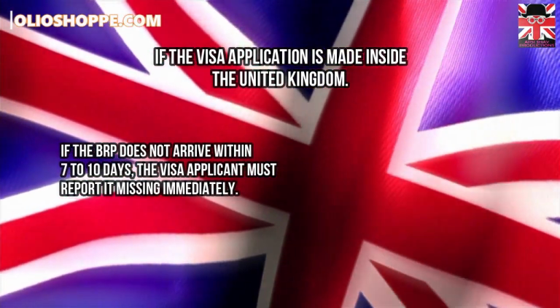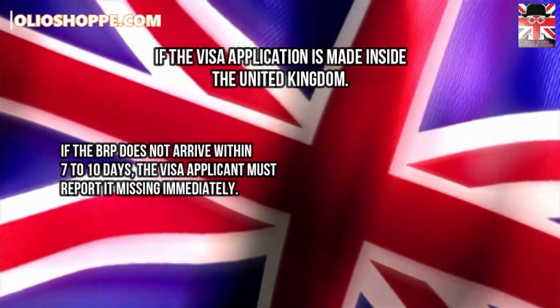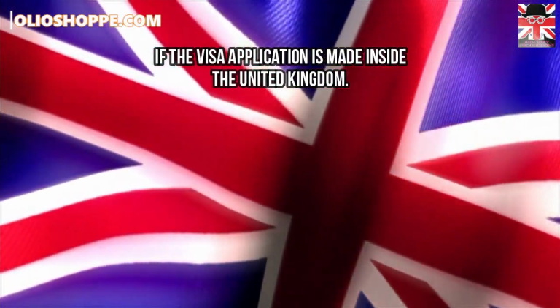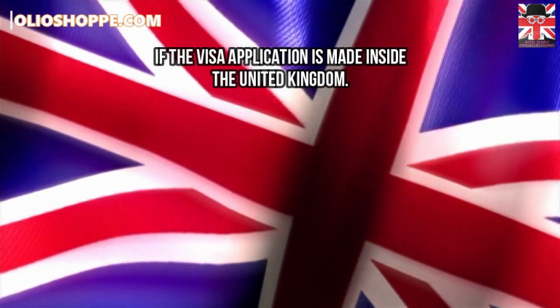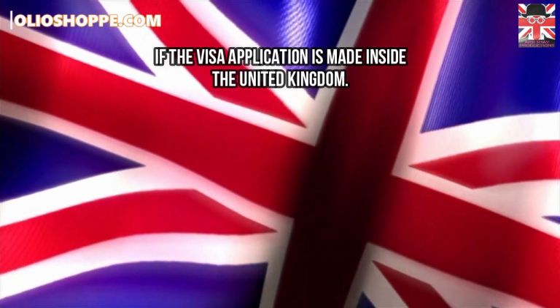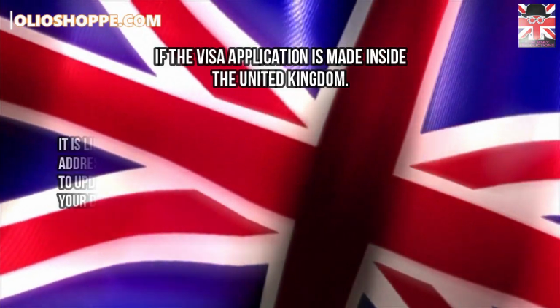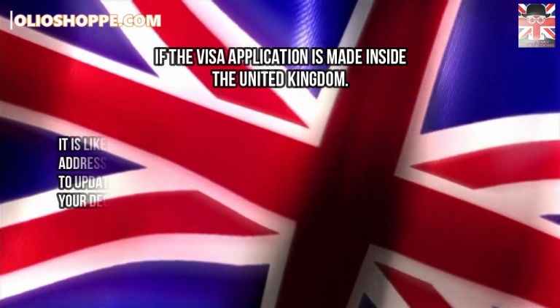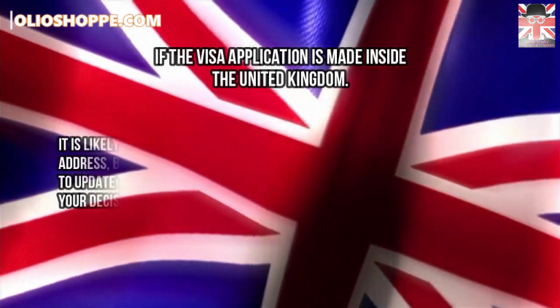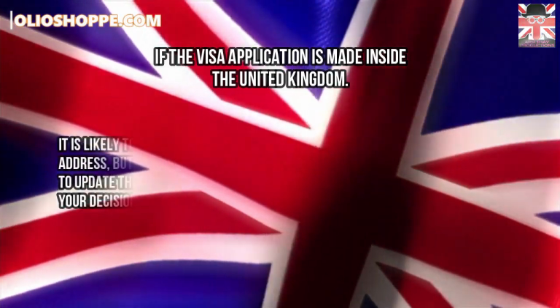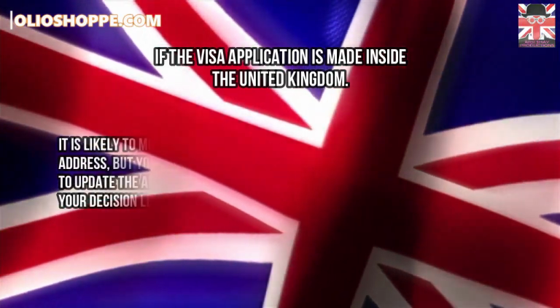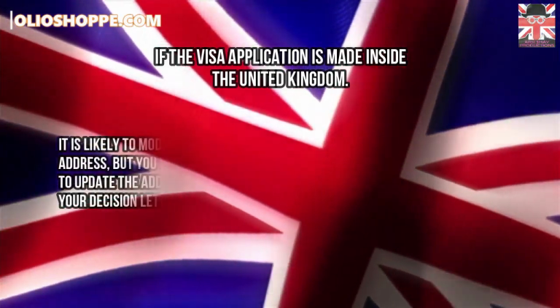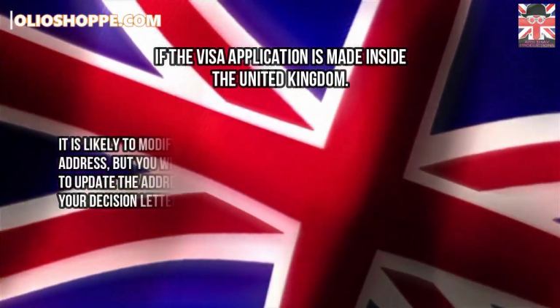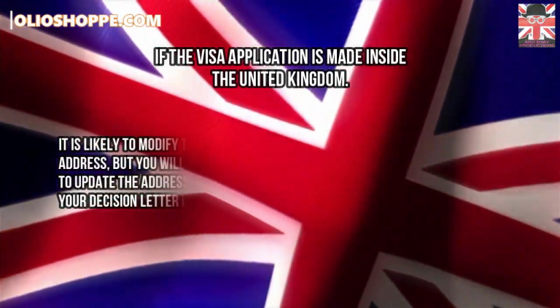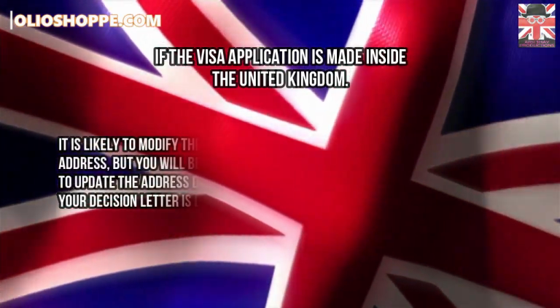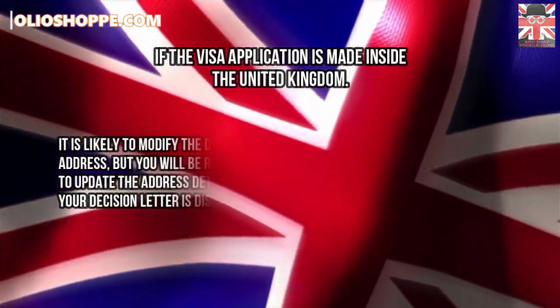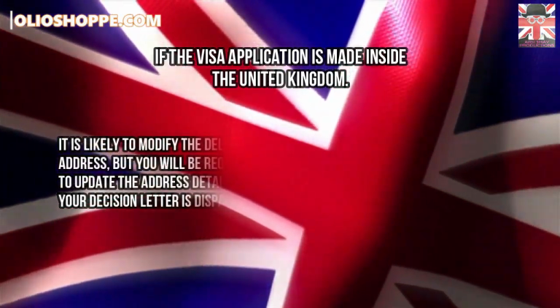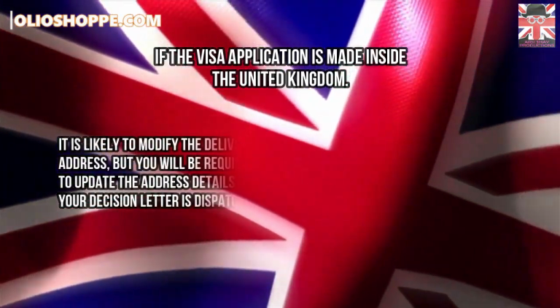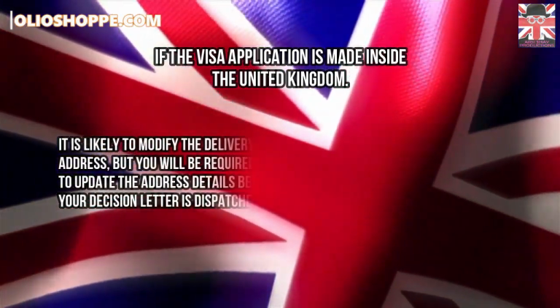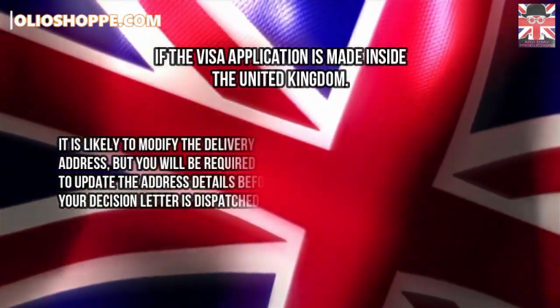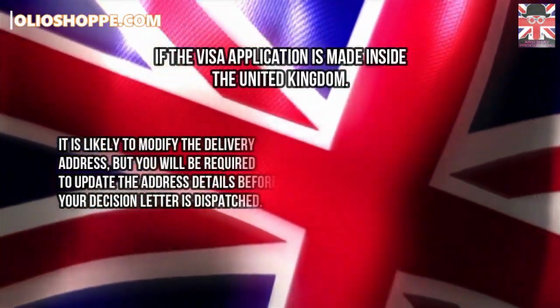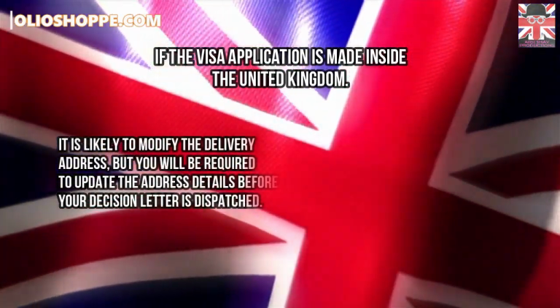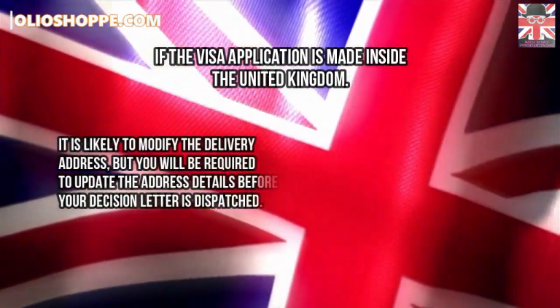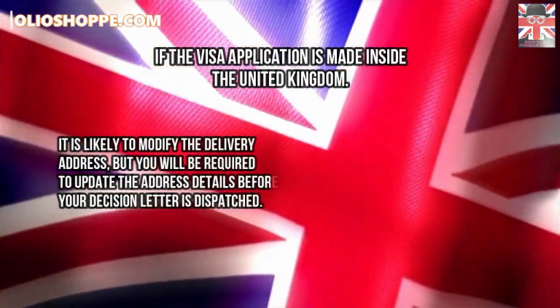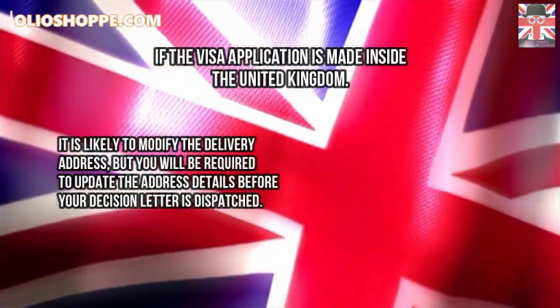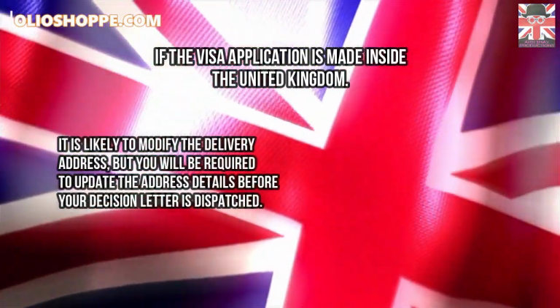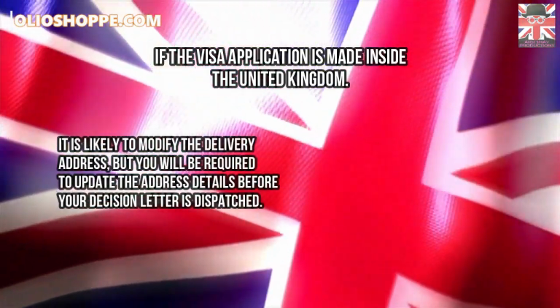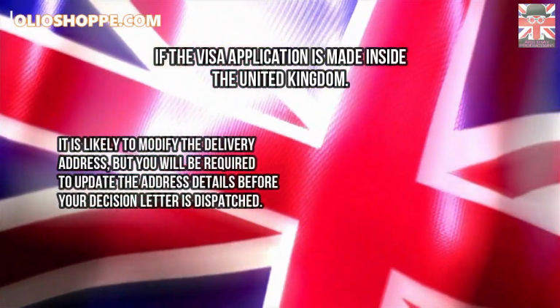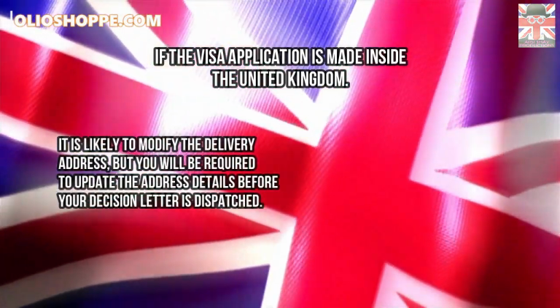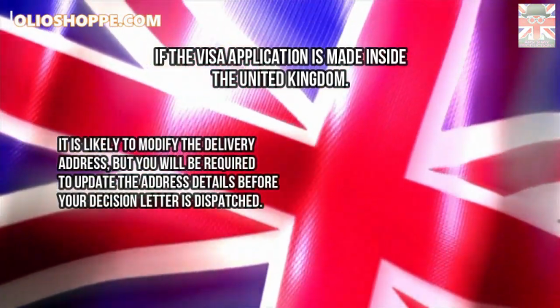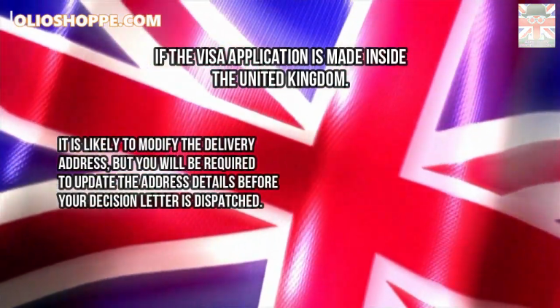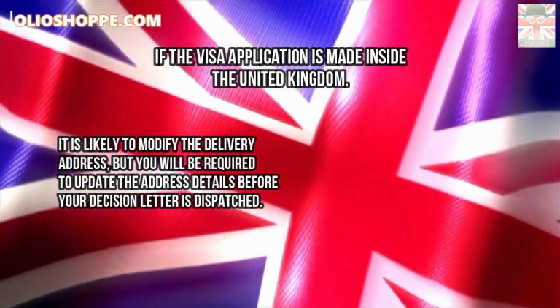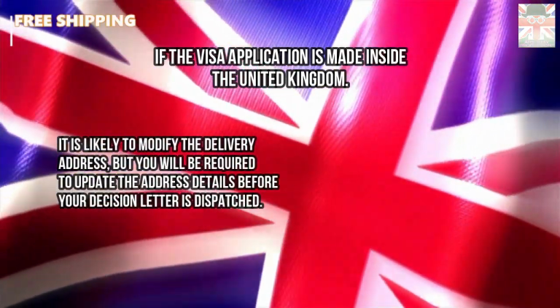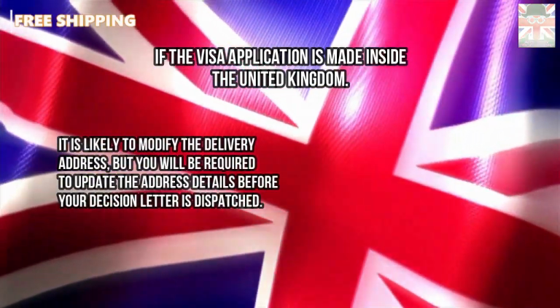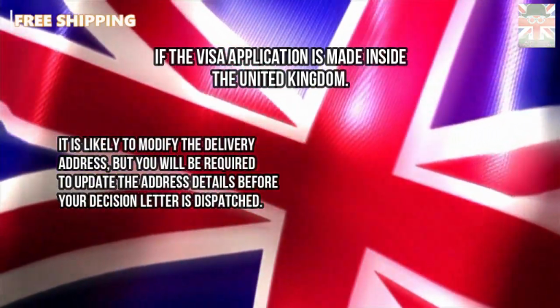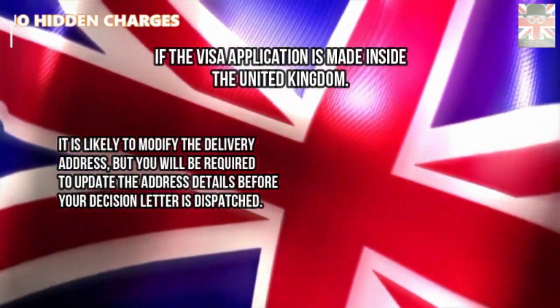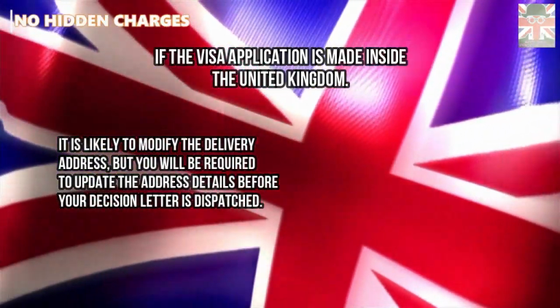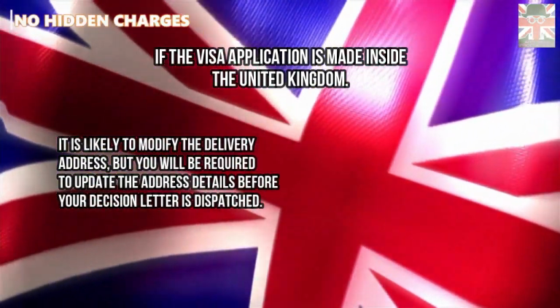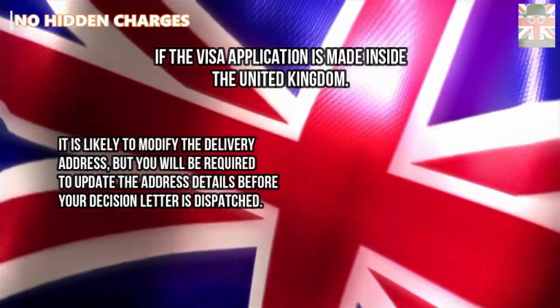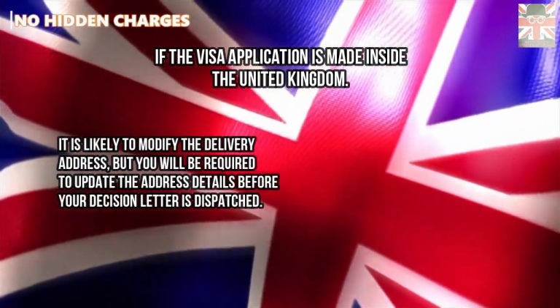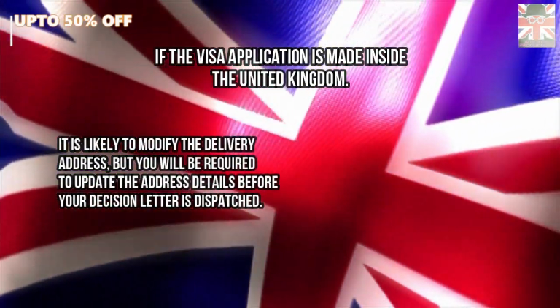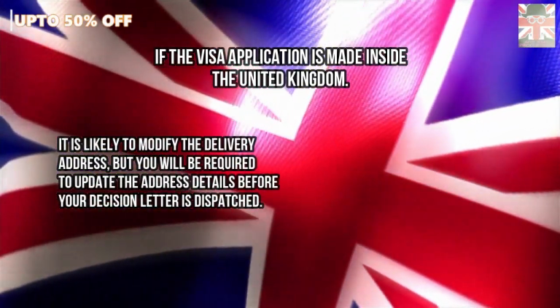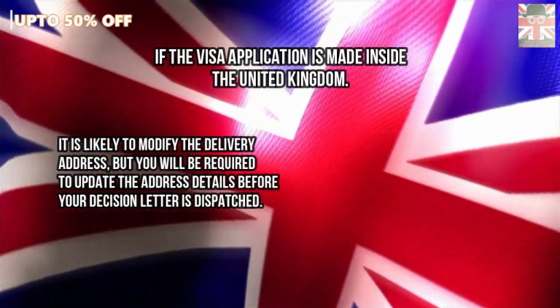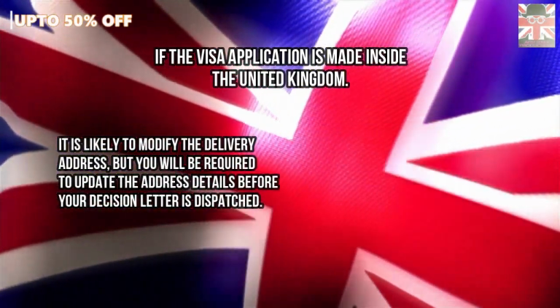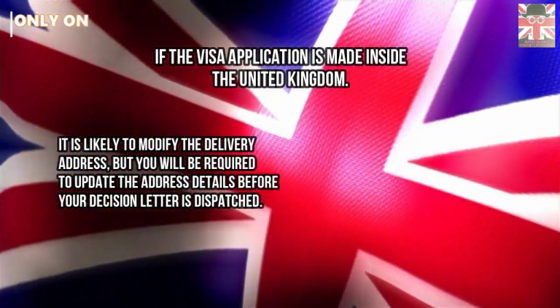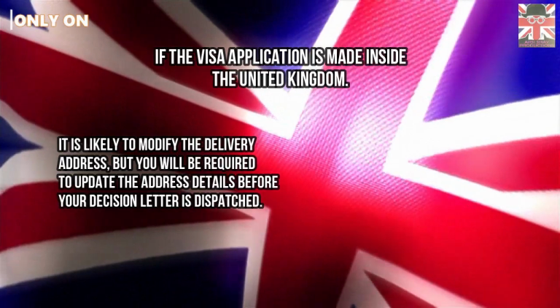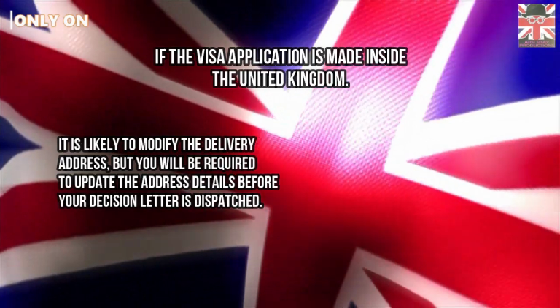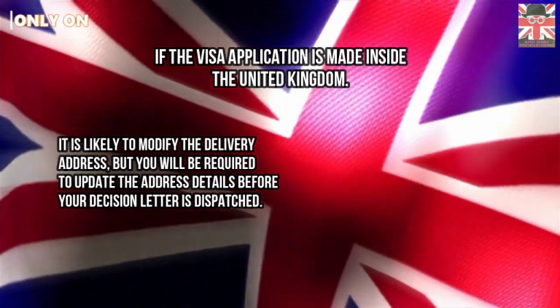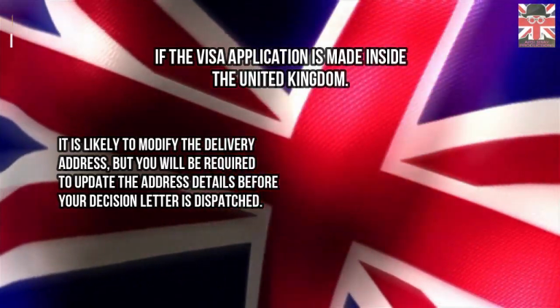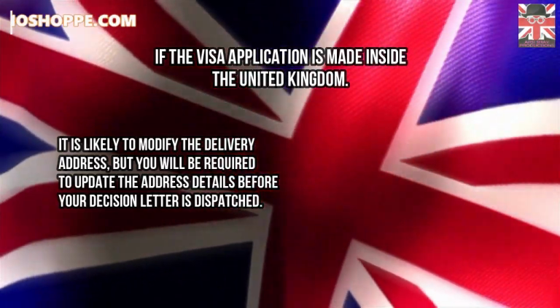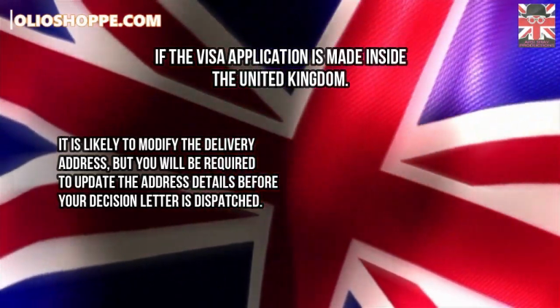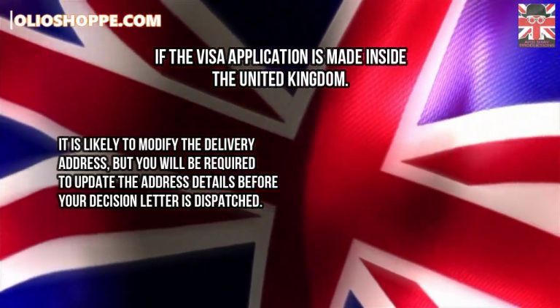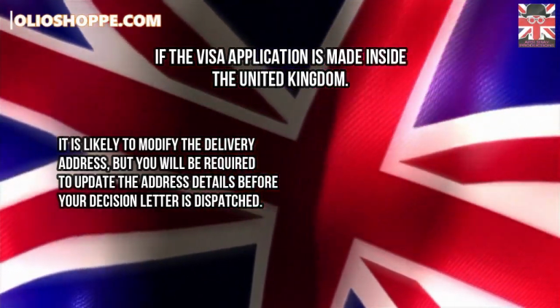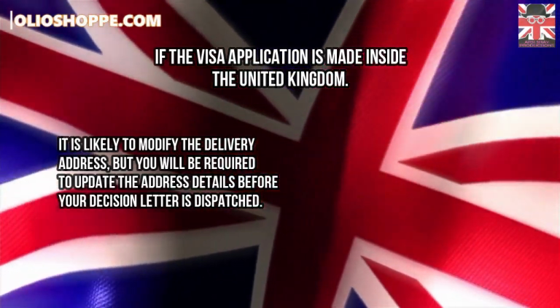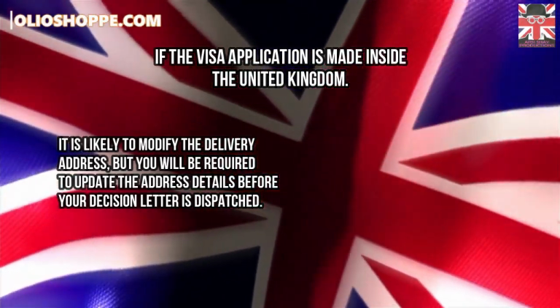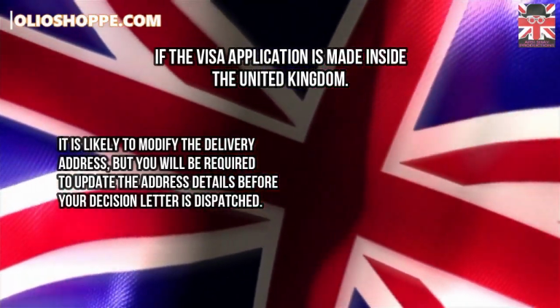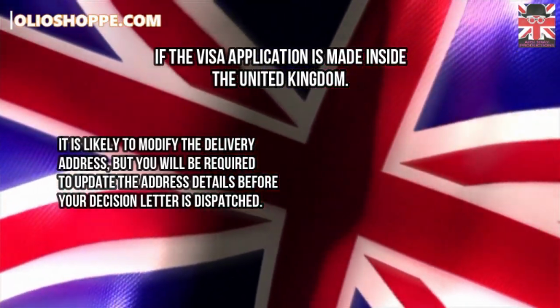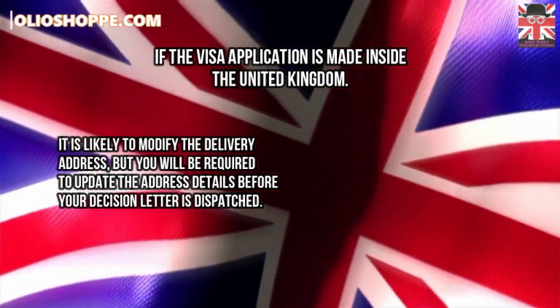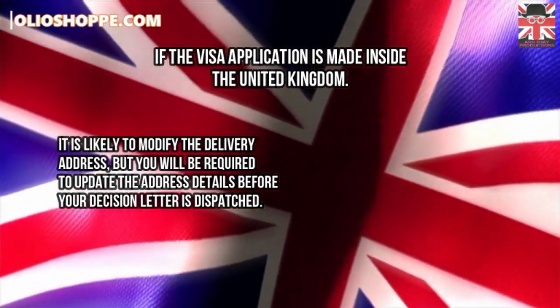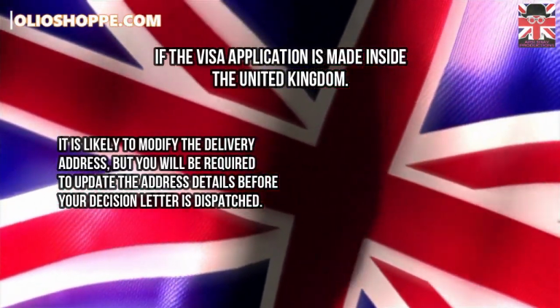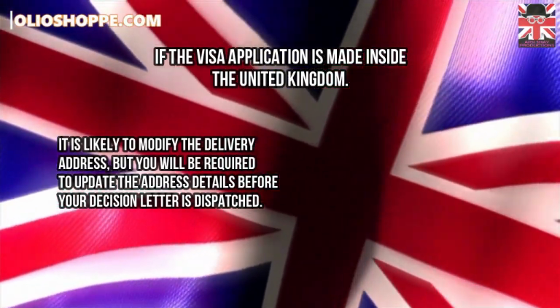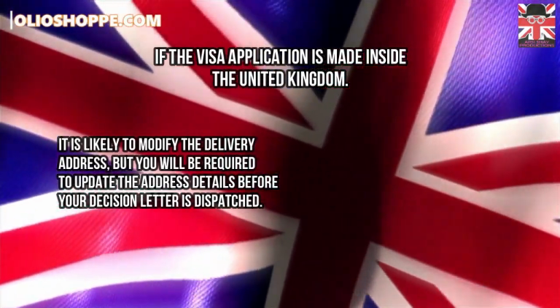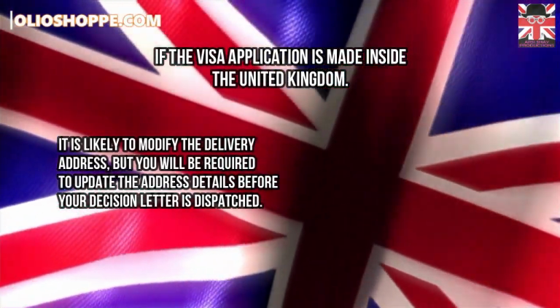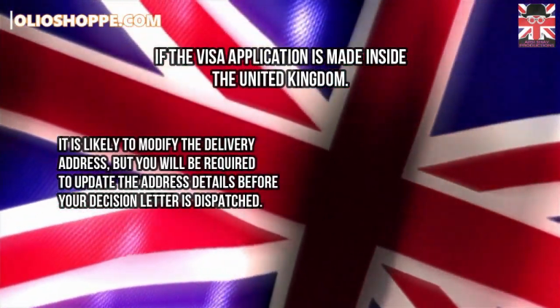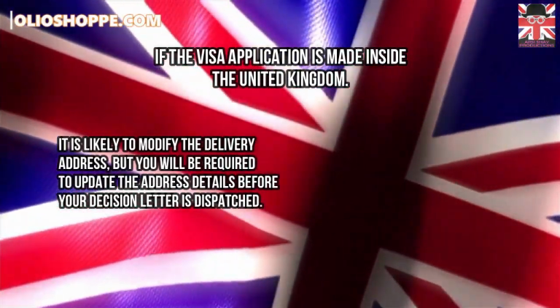It is likely to modify the delivery address, but you will be required to update the address details before your decision letter is dispatched.